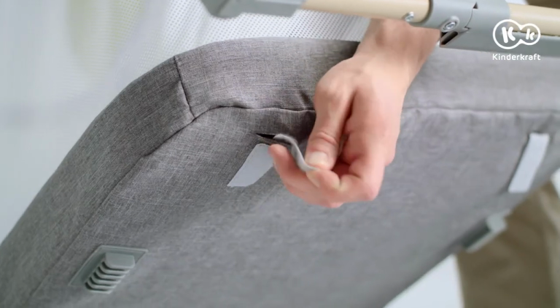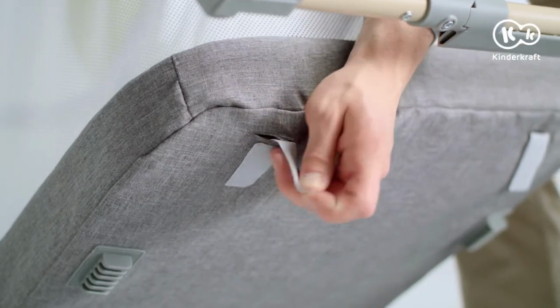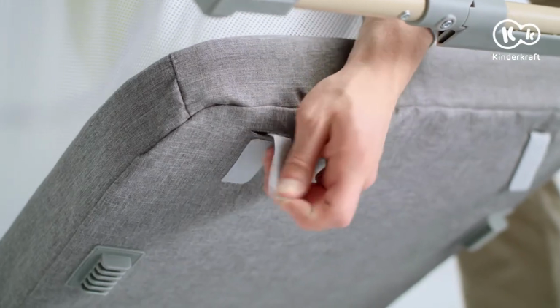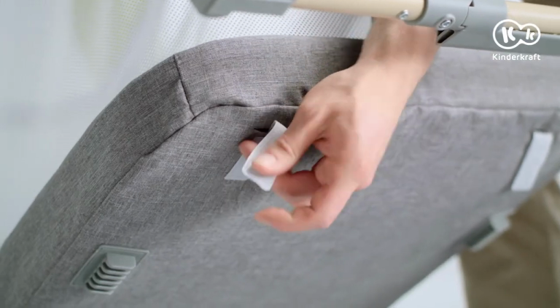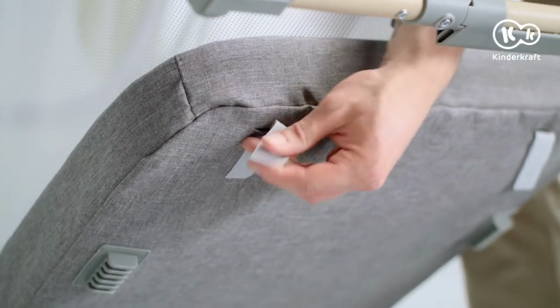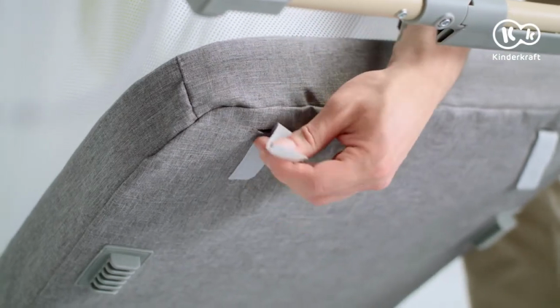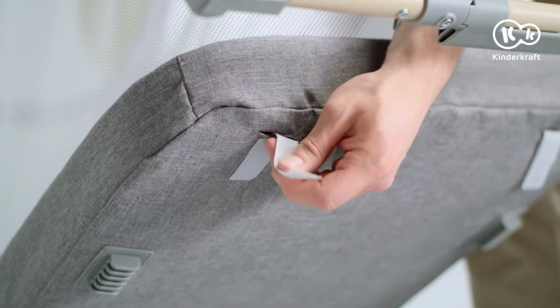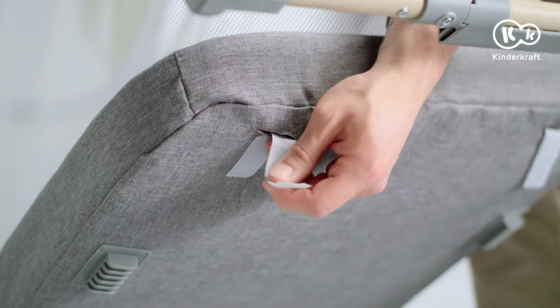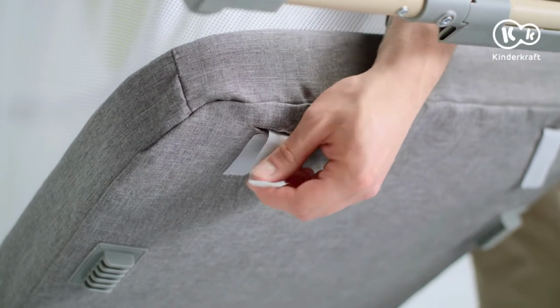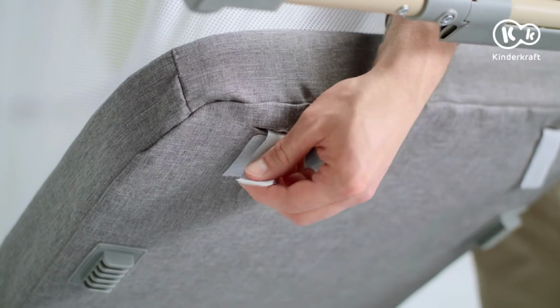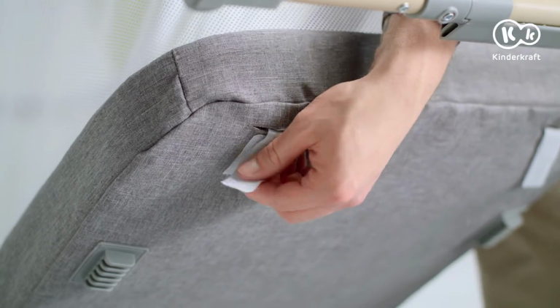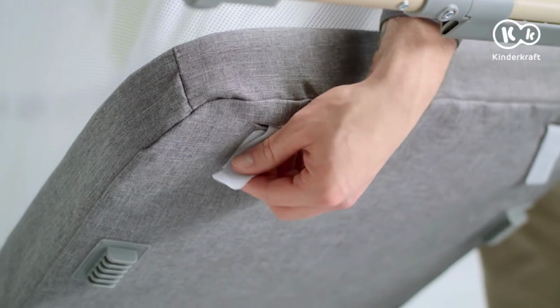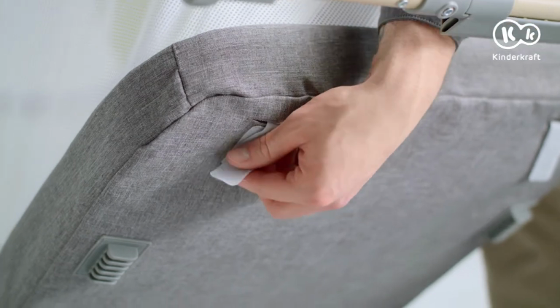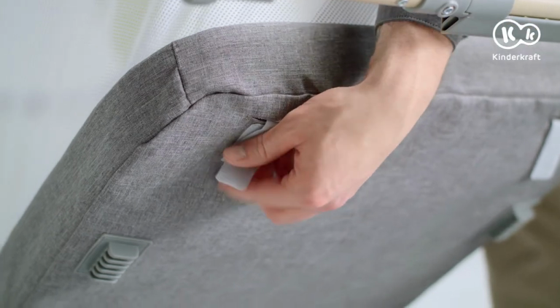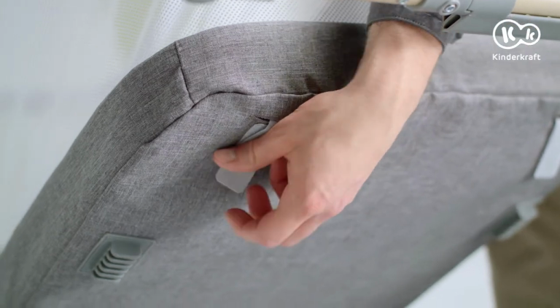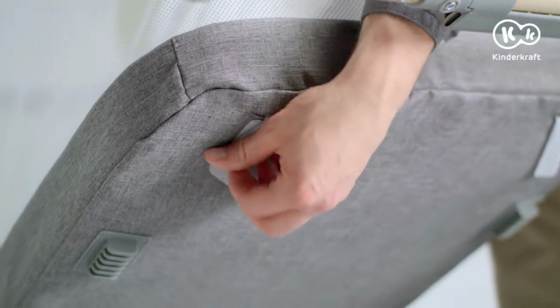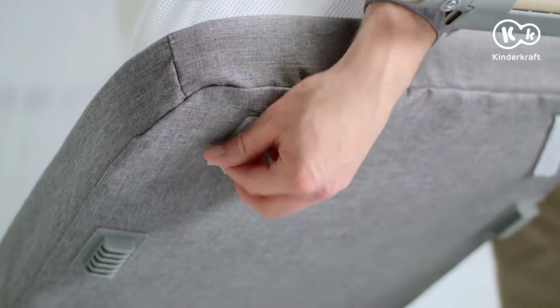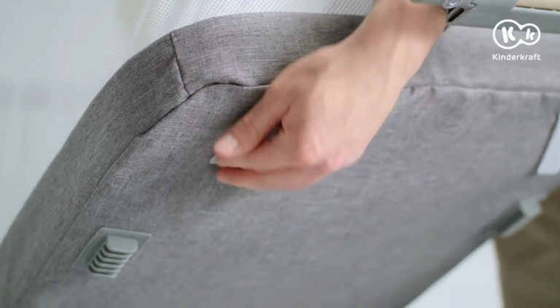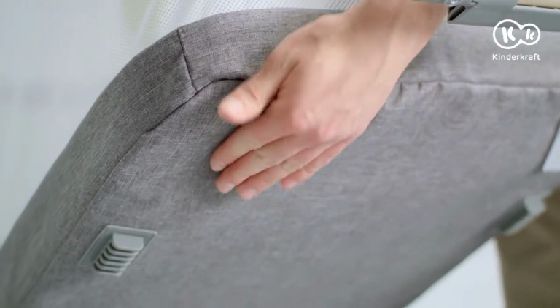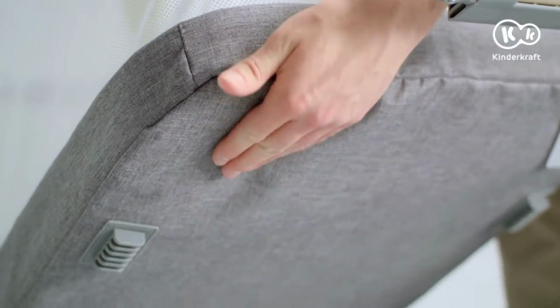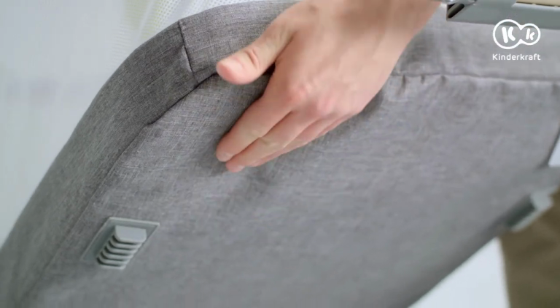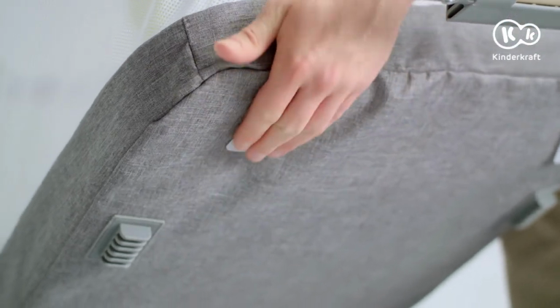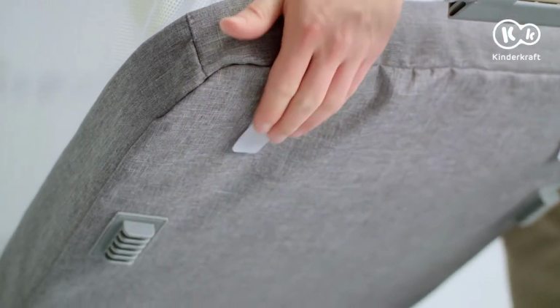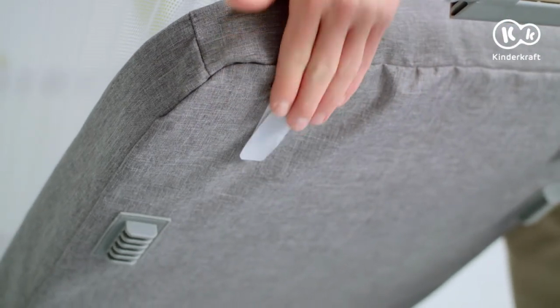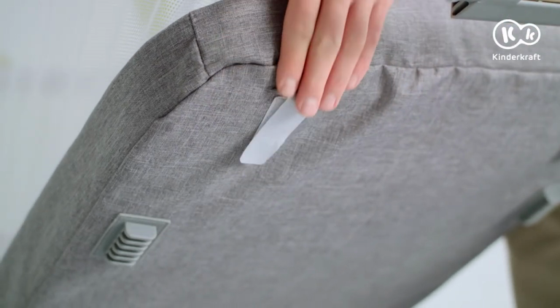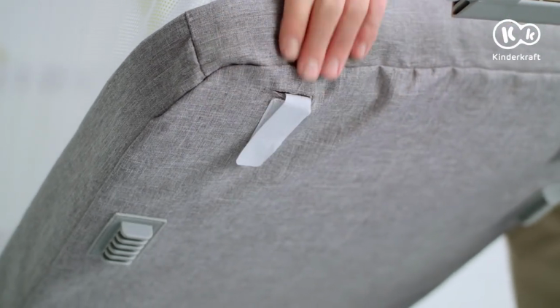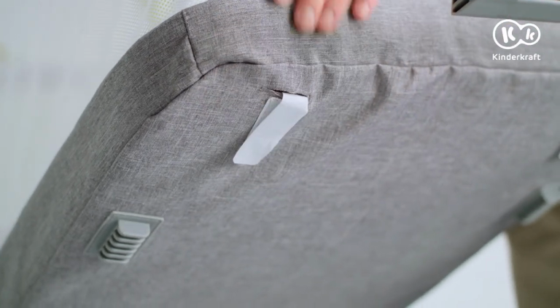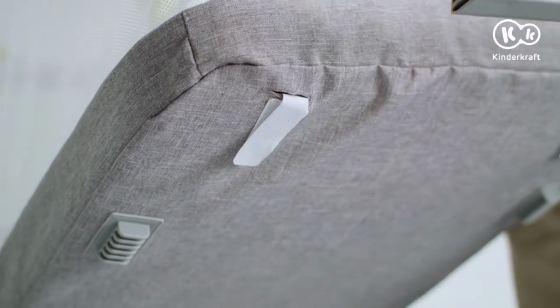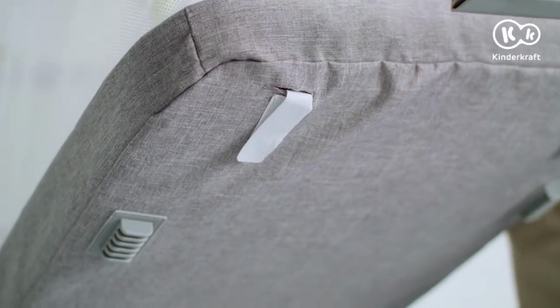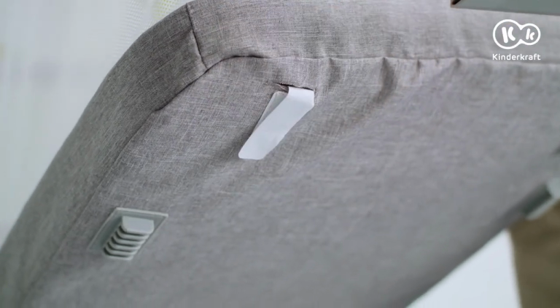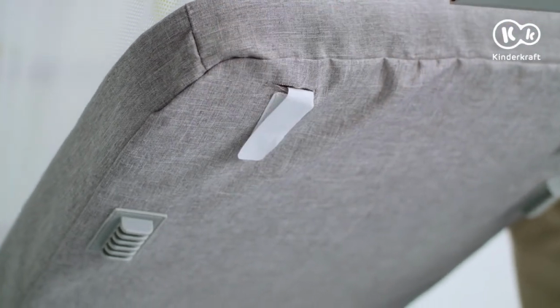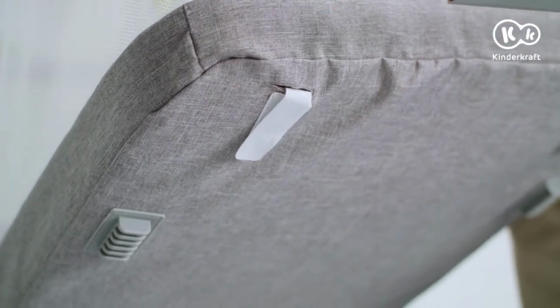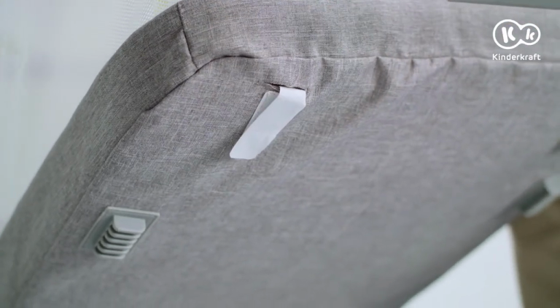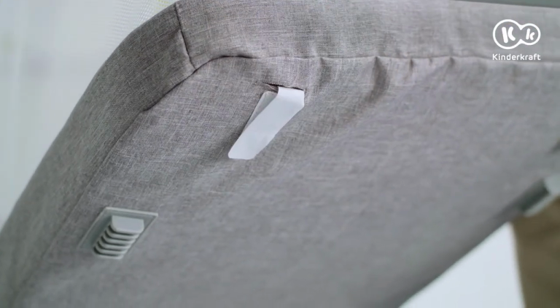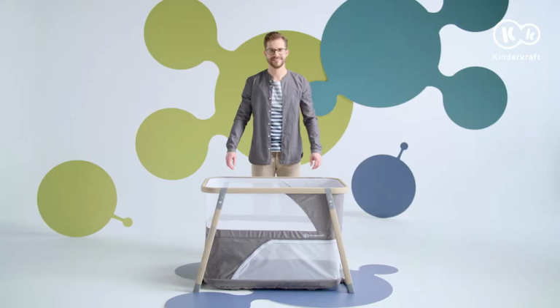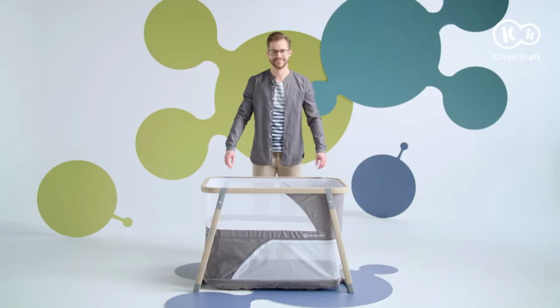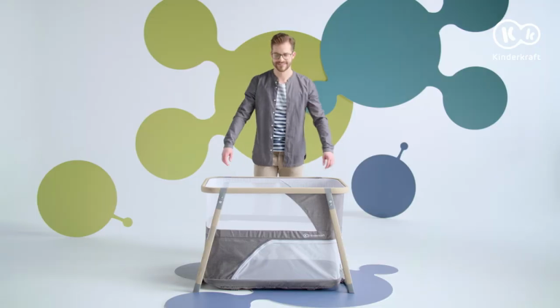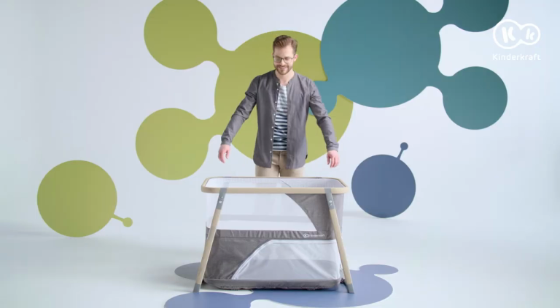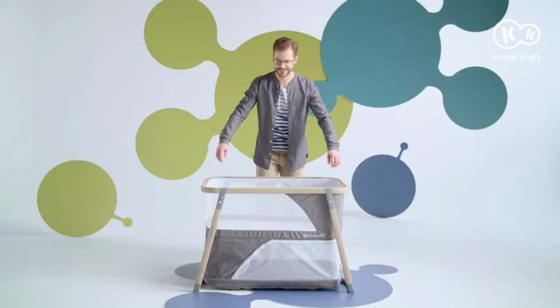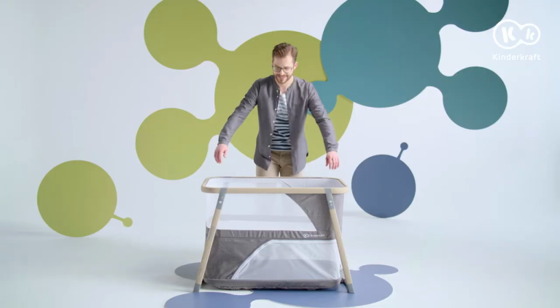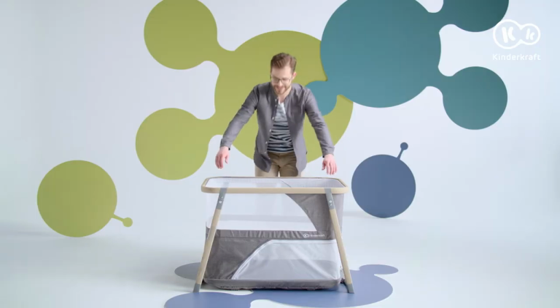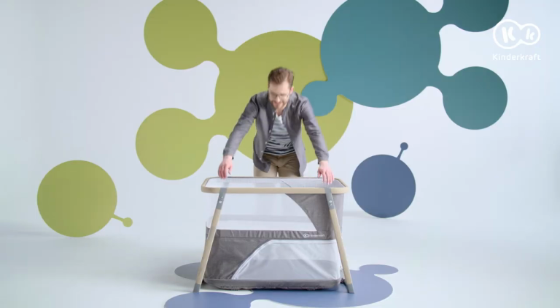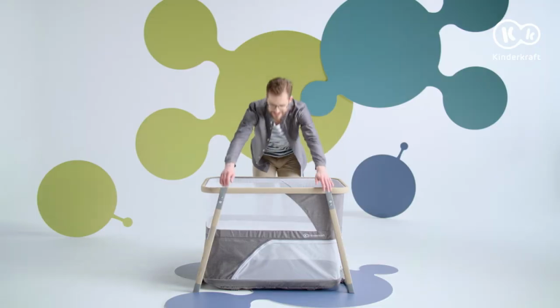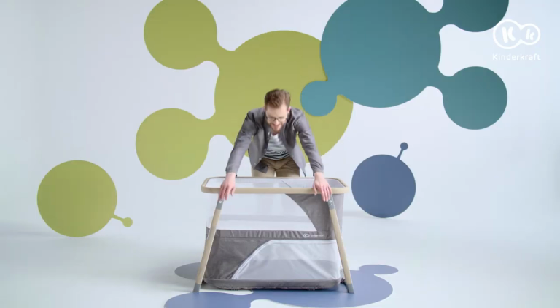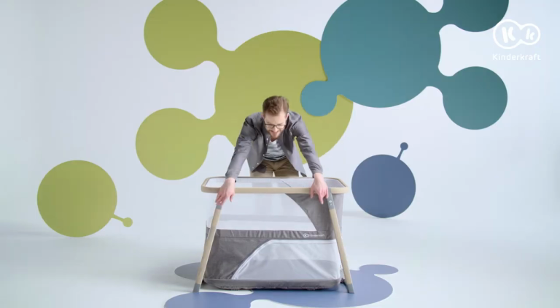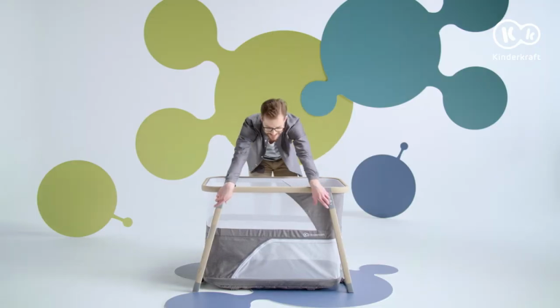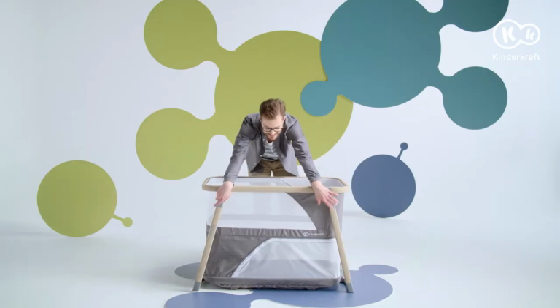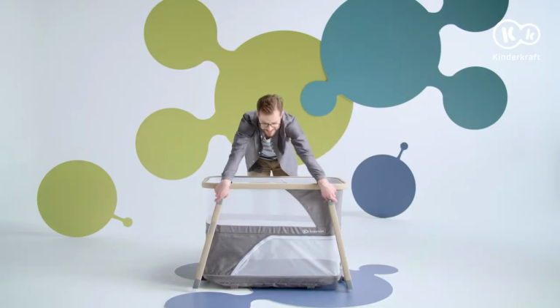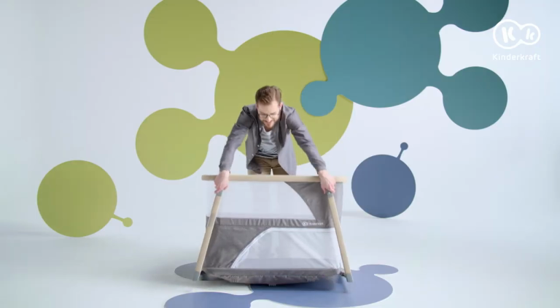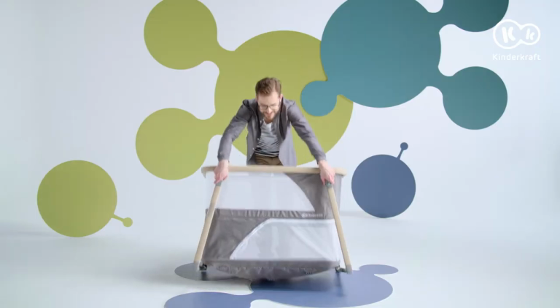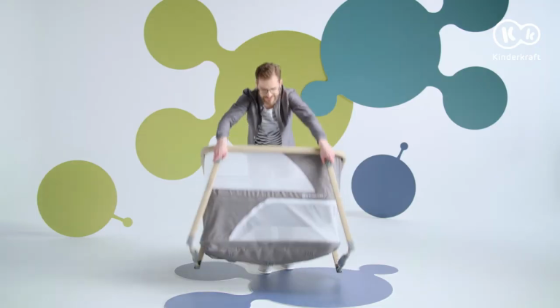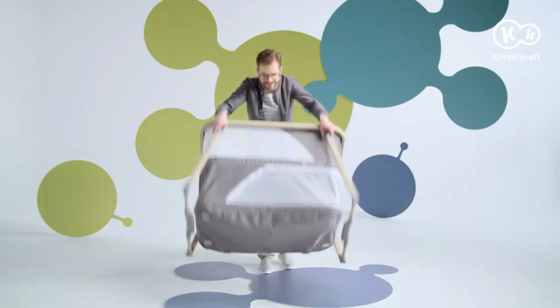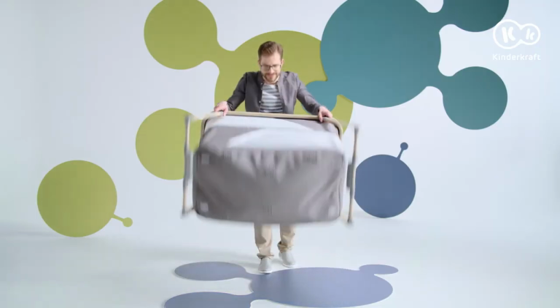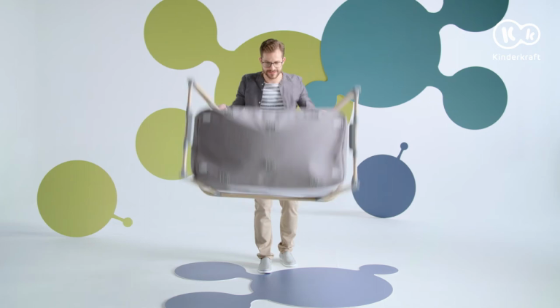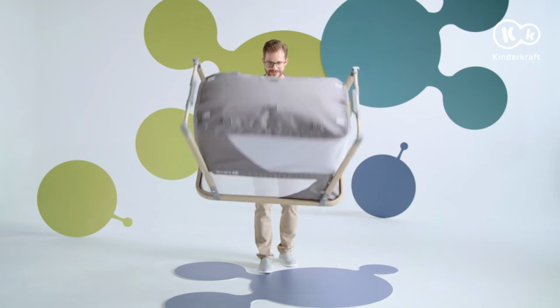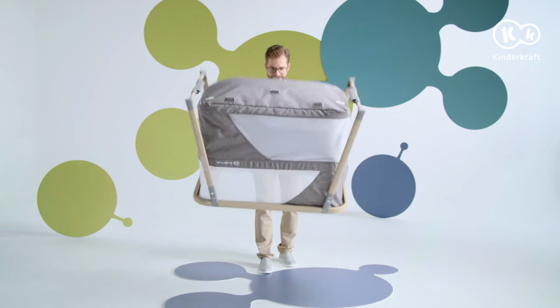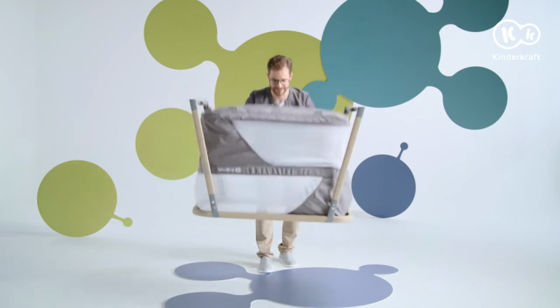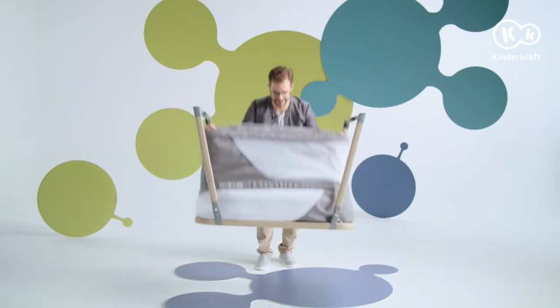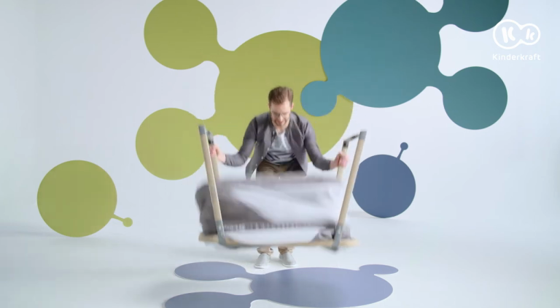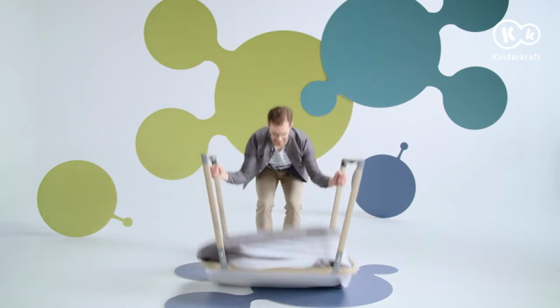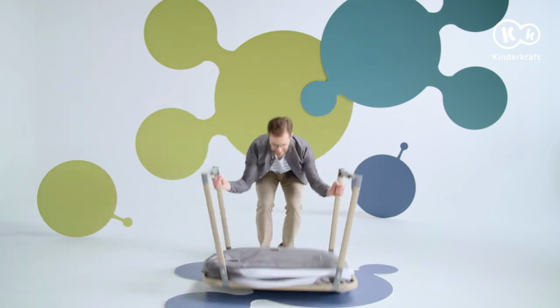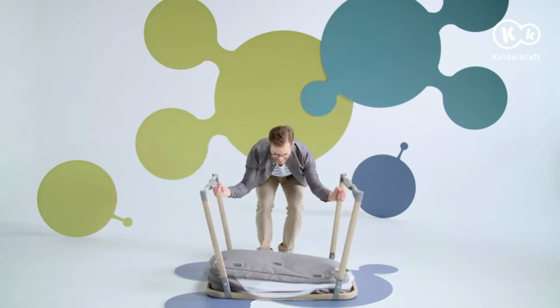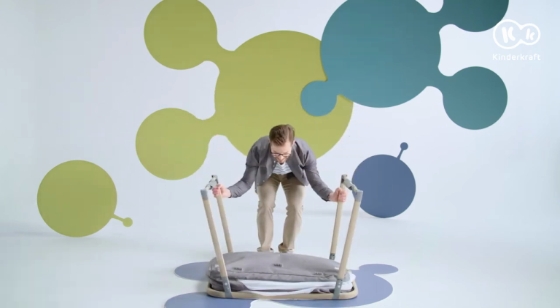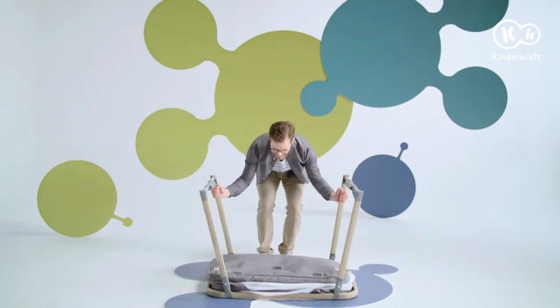For greater mattress stability, use the Velcro fasteners underneath. To fold the cot, turn it upside down.